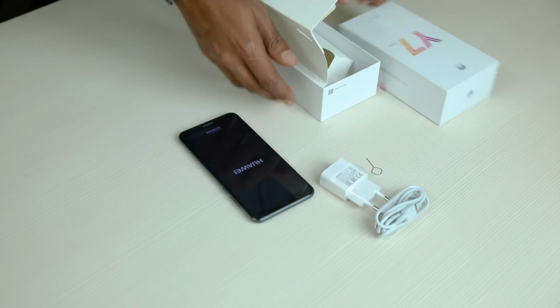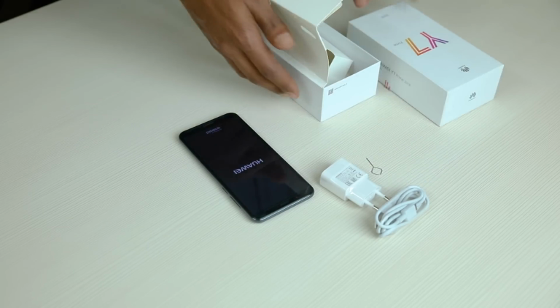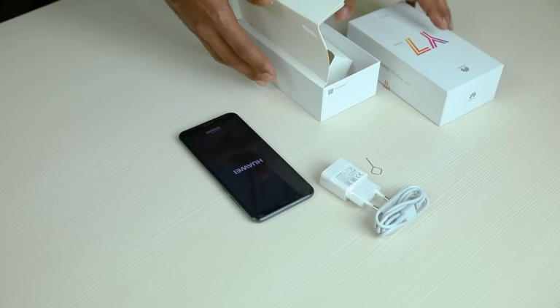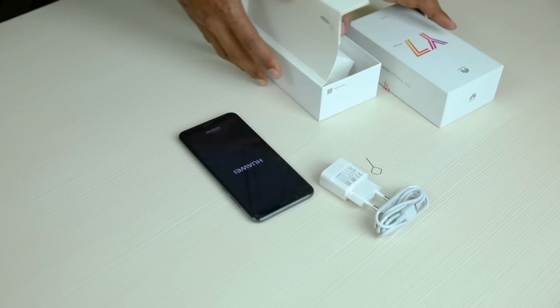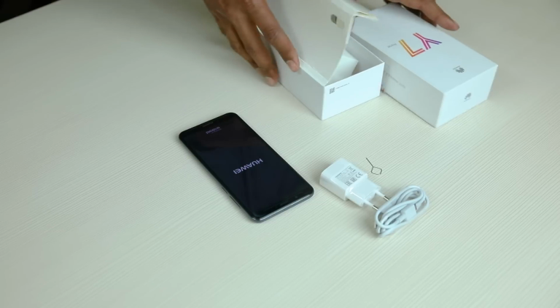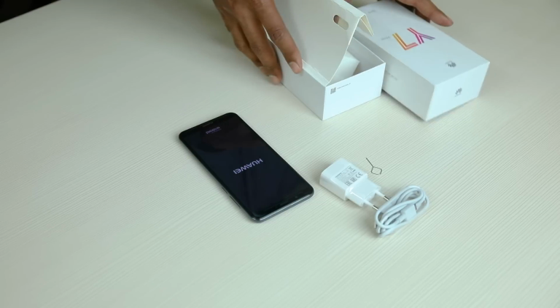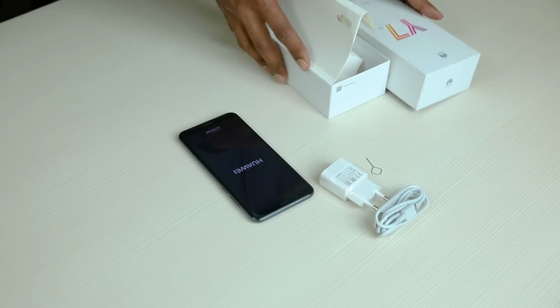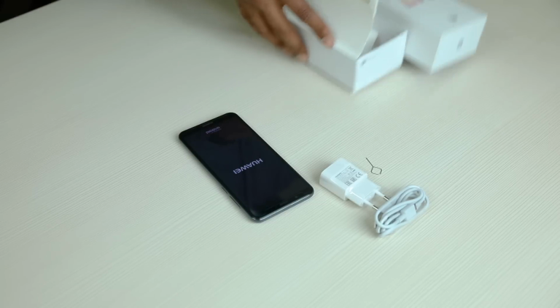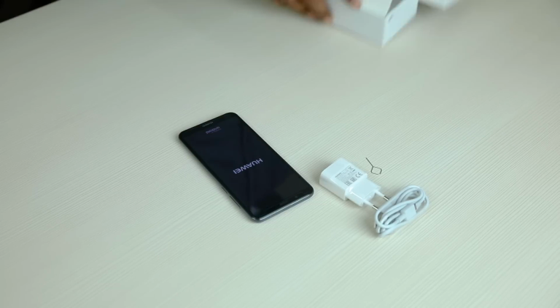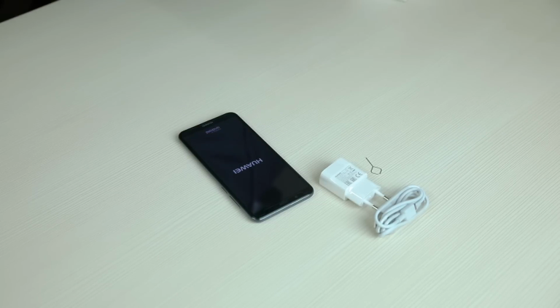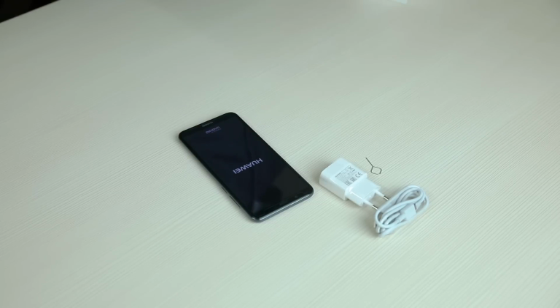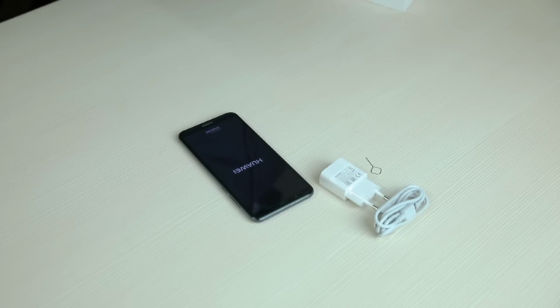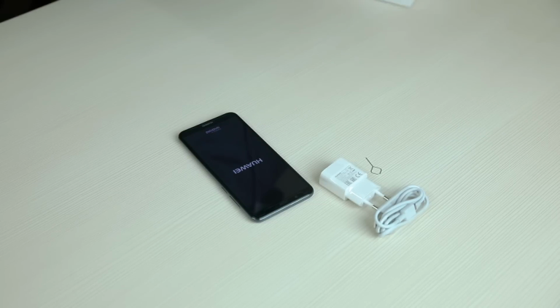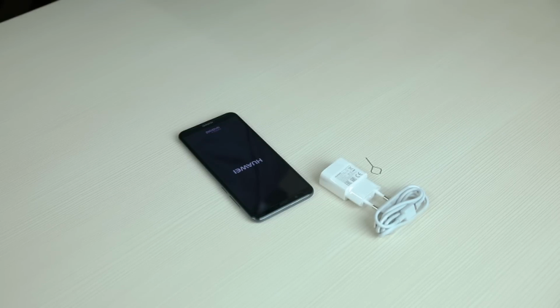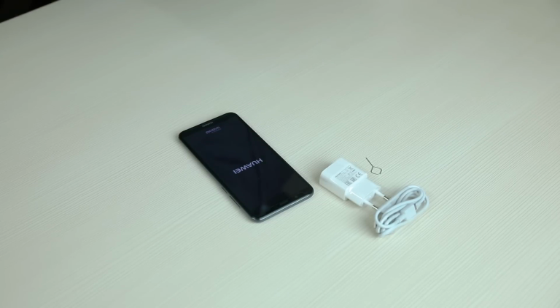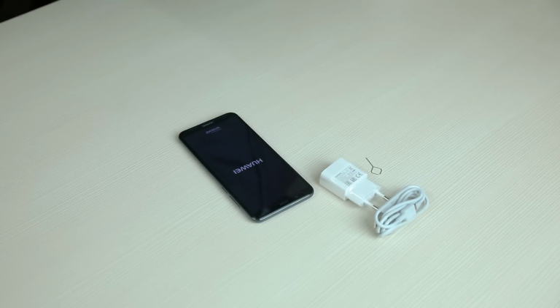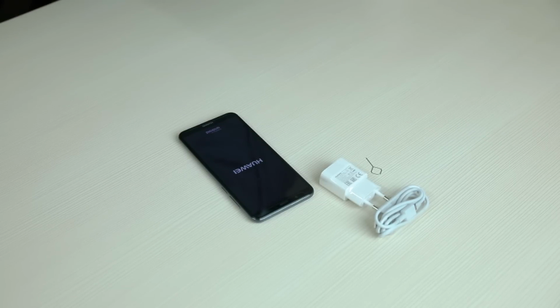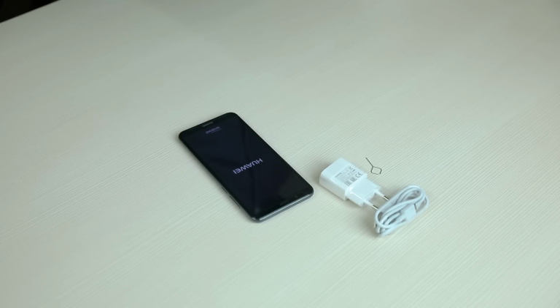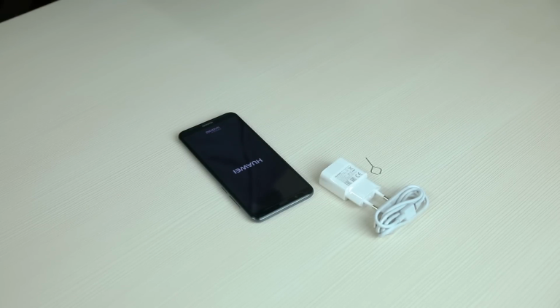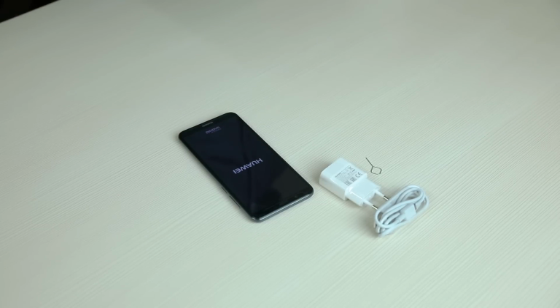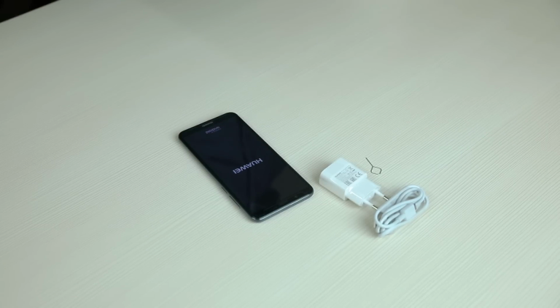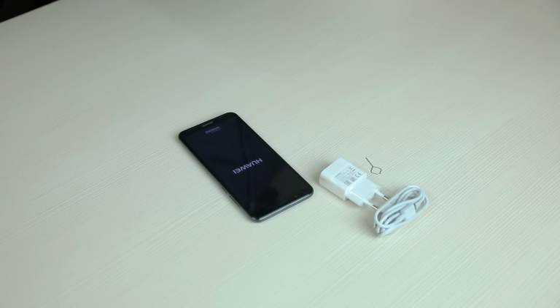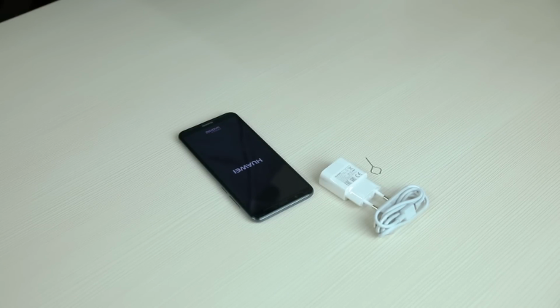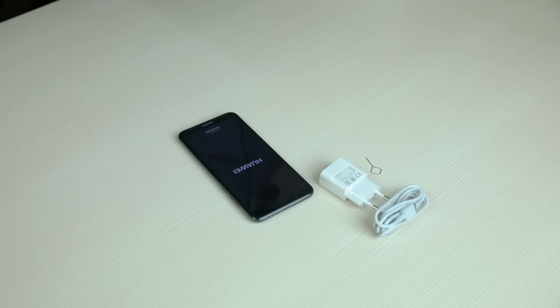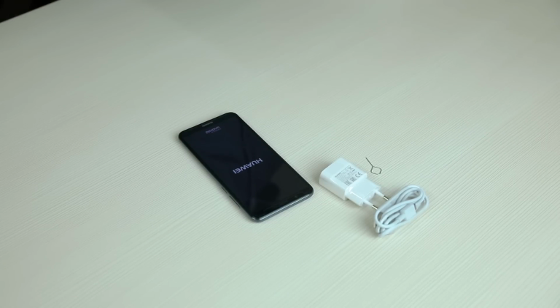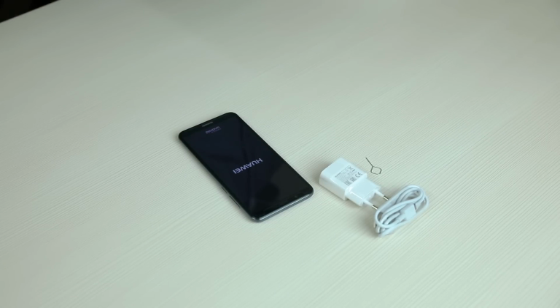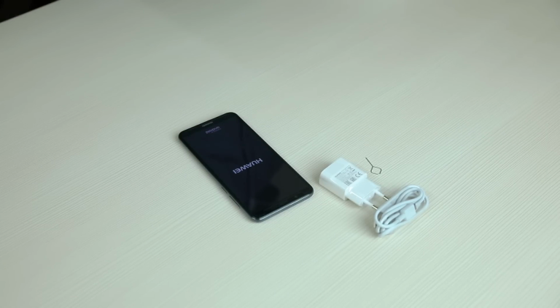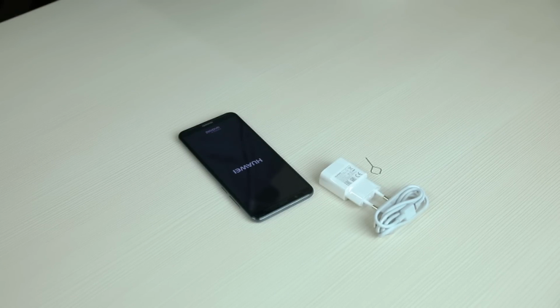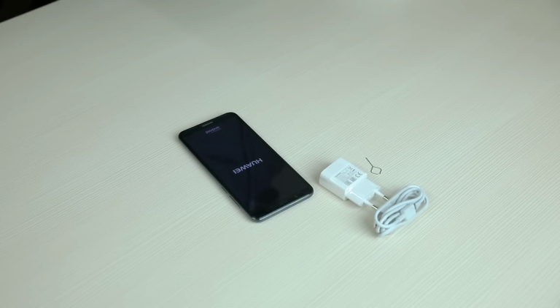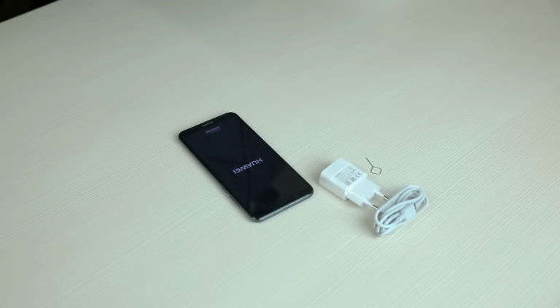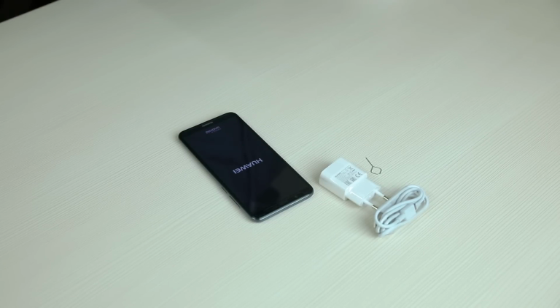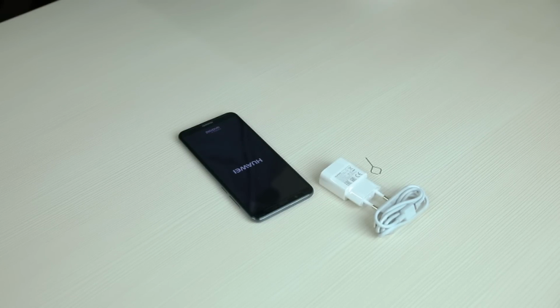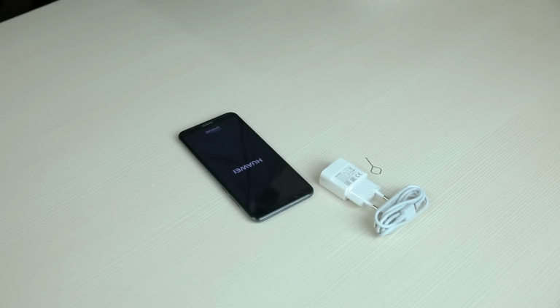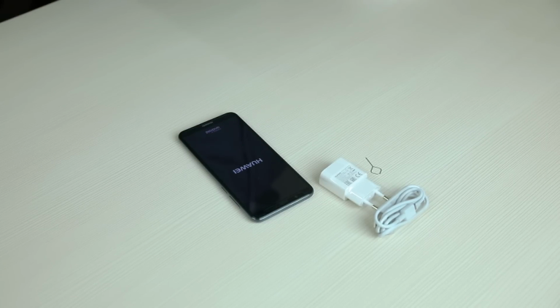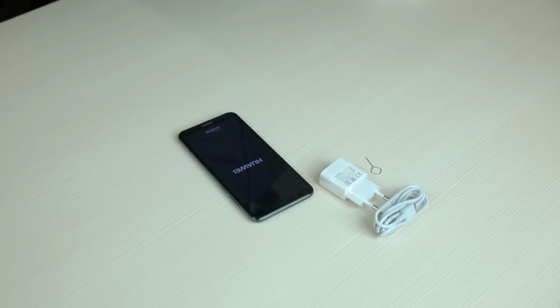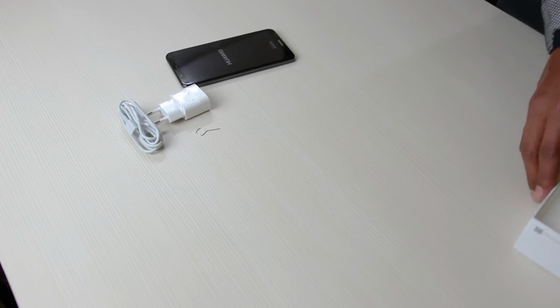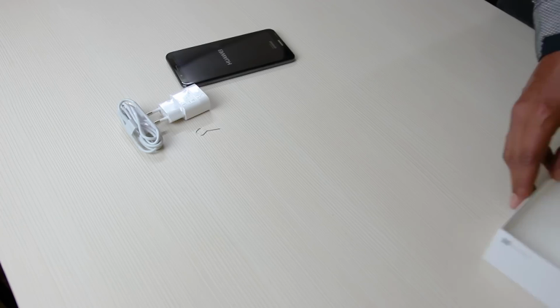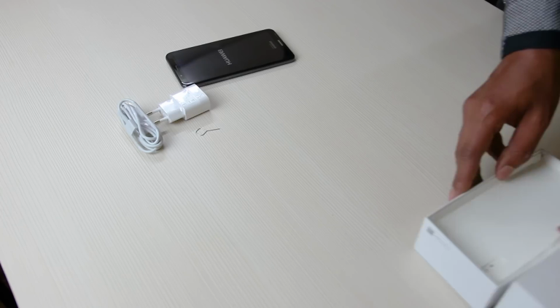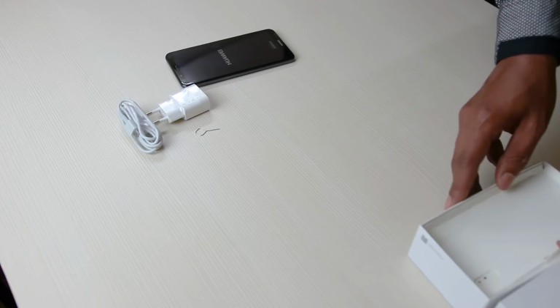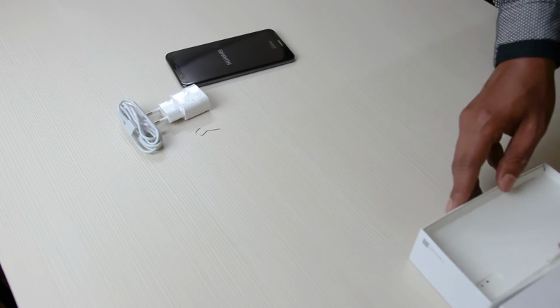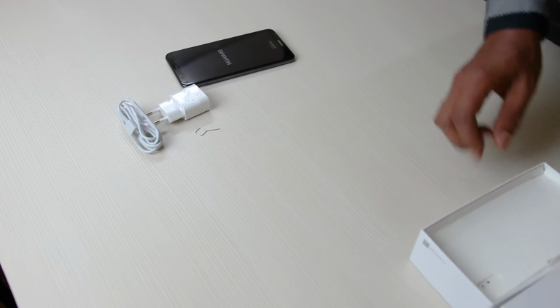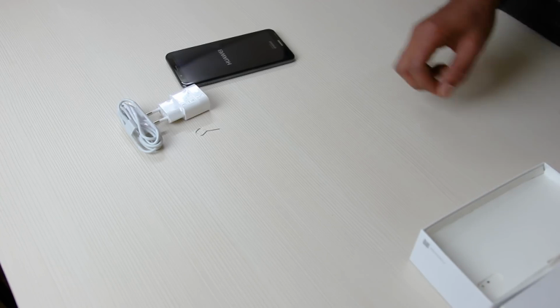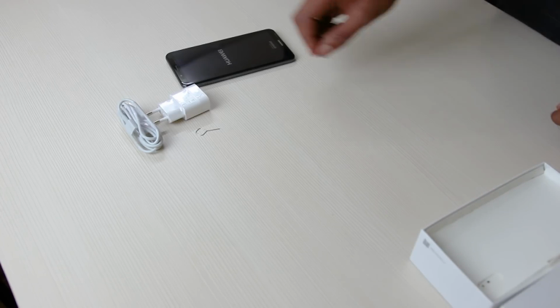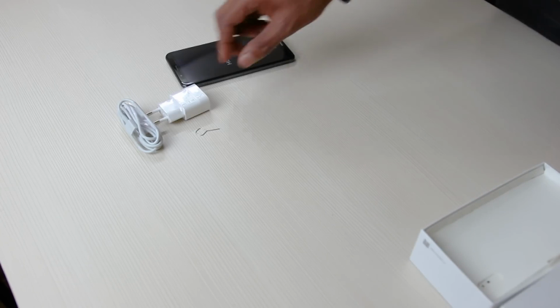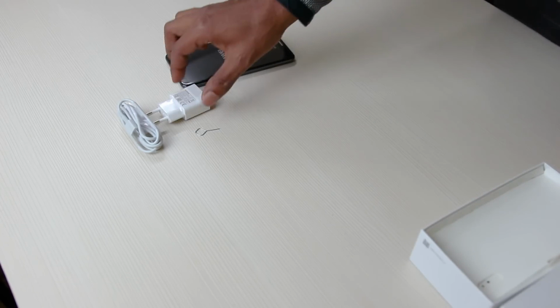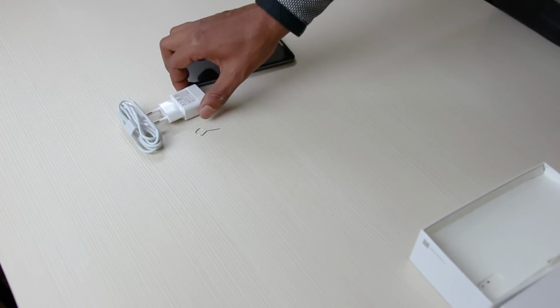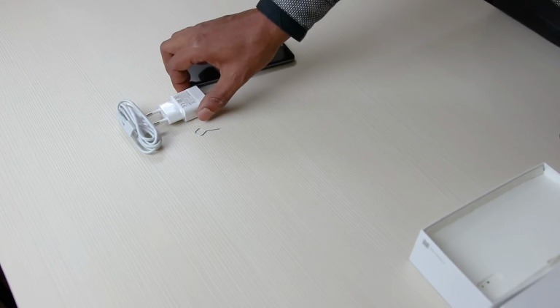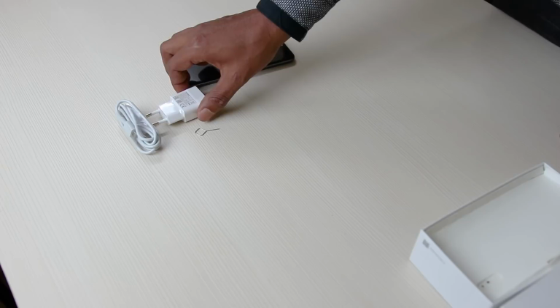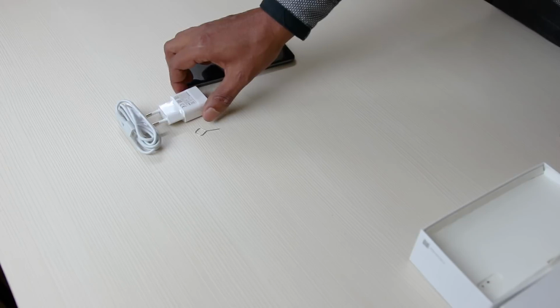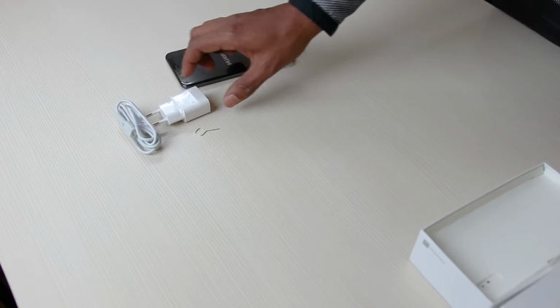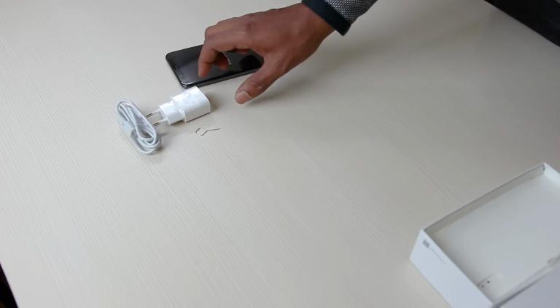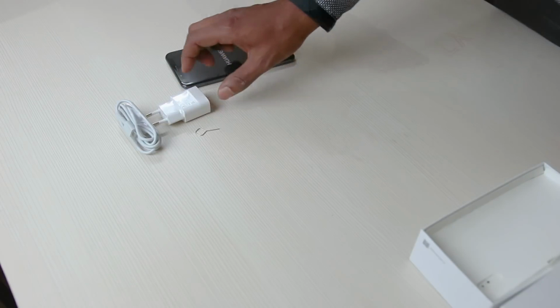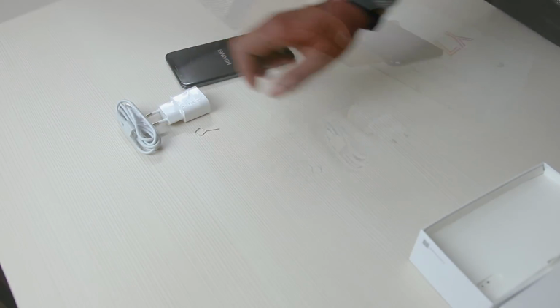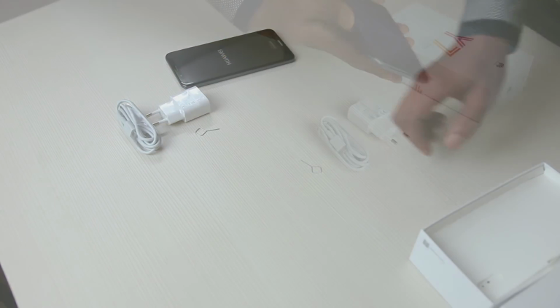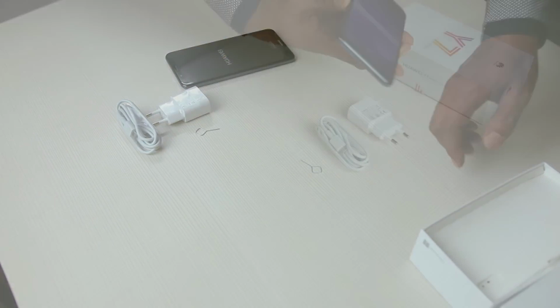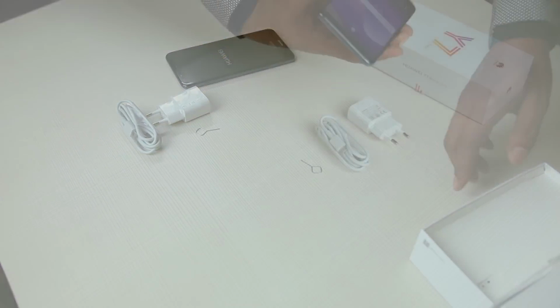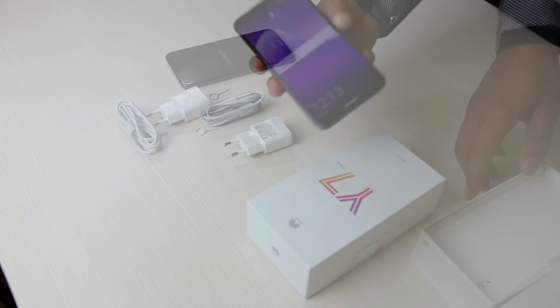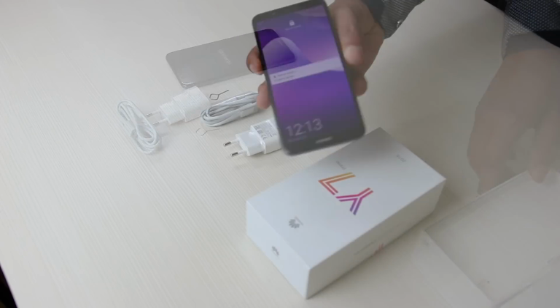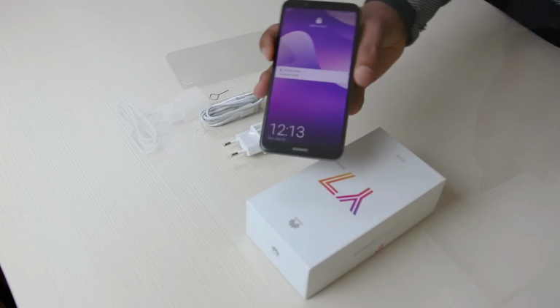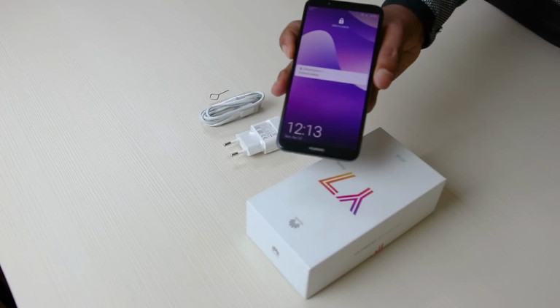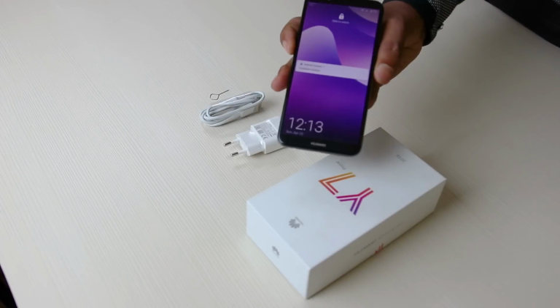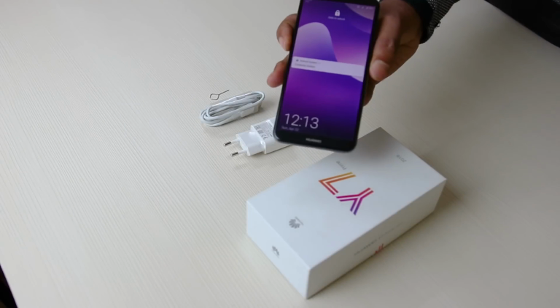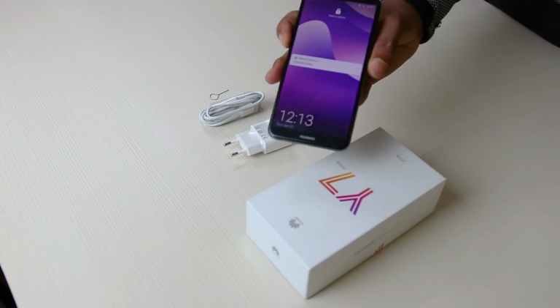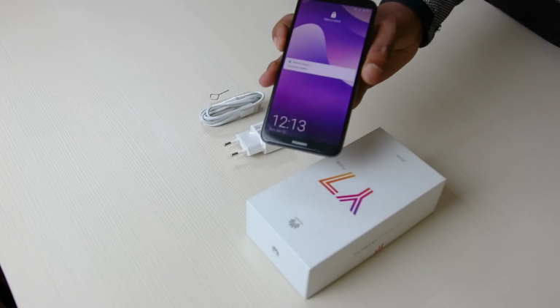The adapter sadly does not support fast charging. This is all that's found inside the box — there are no earphones or back cover.